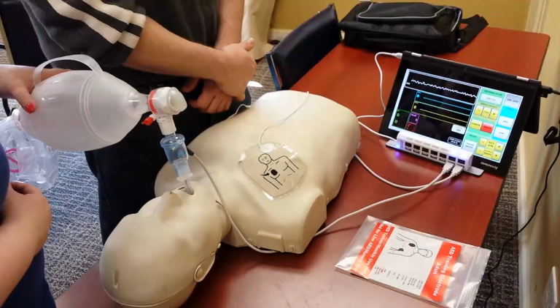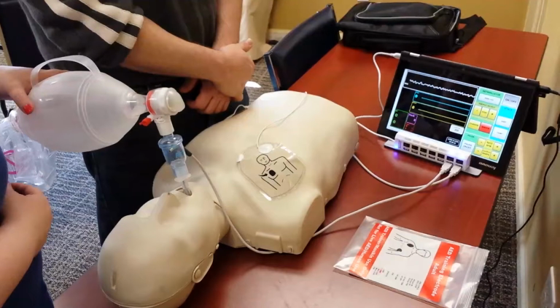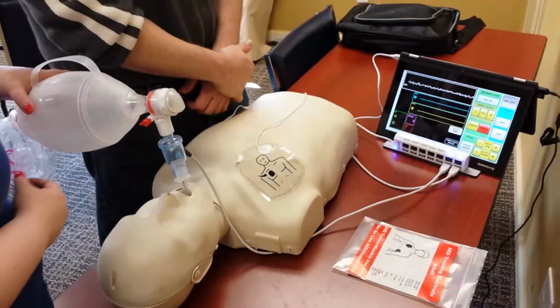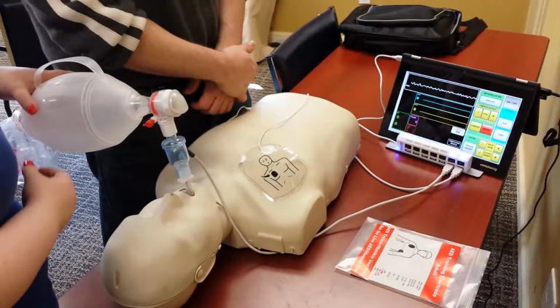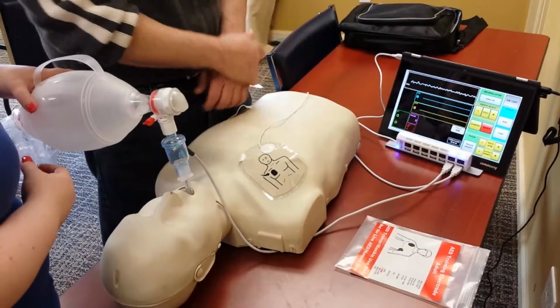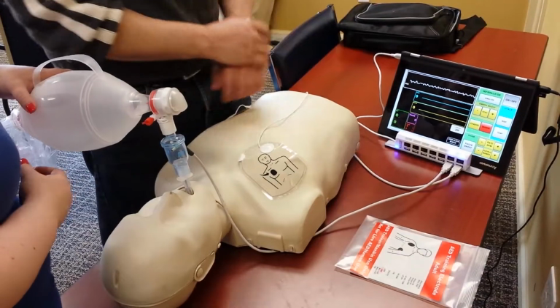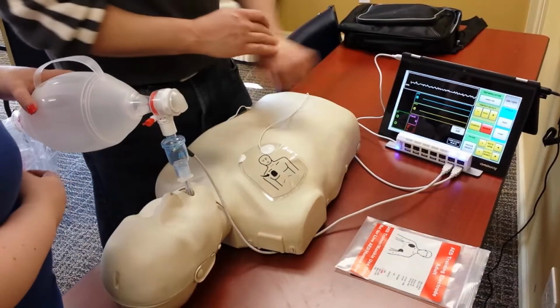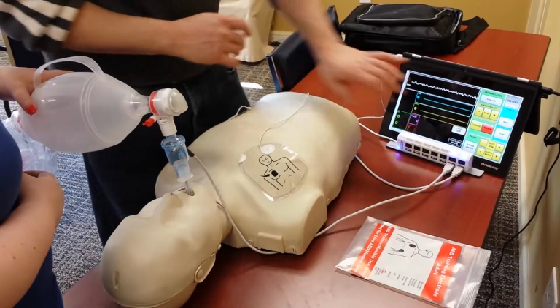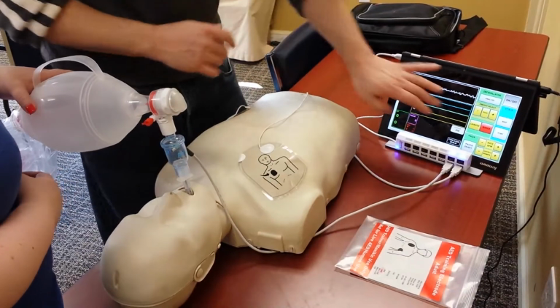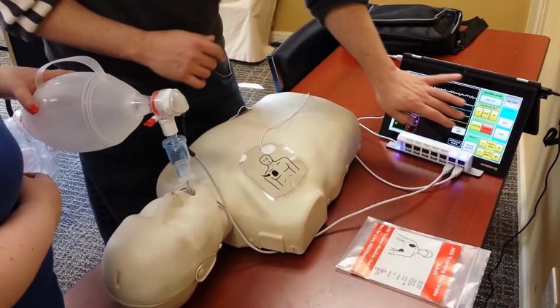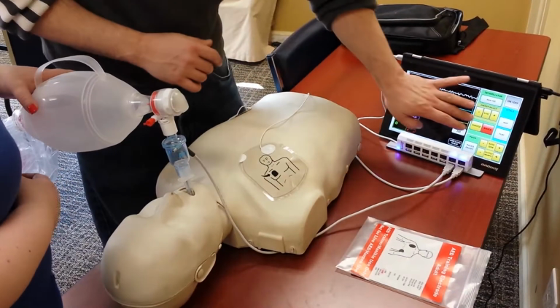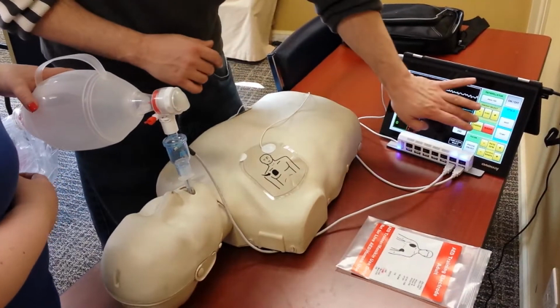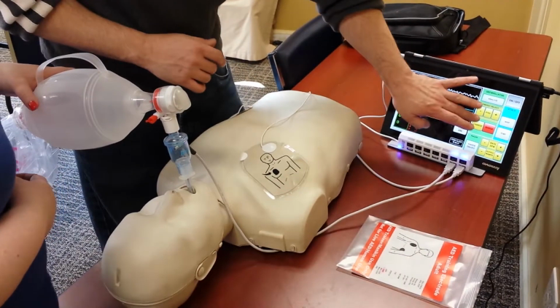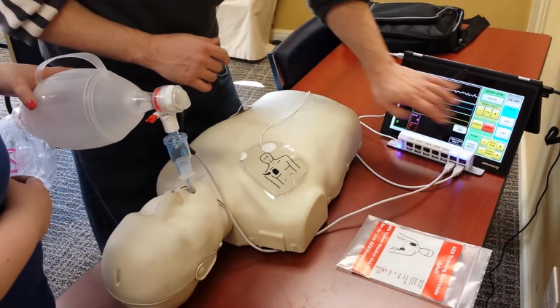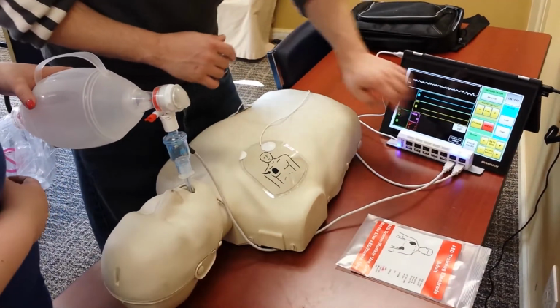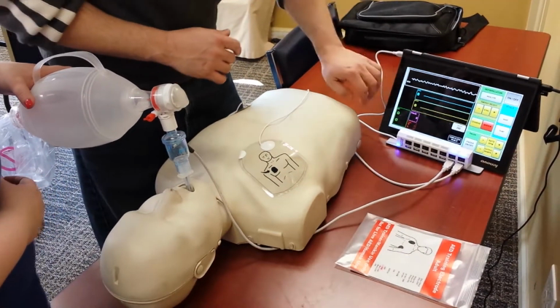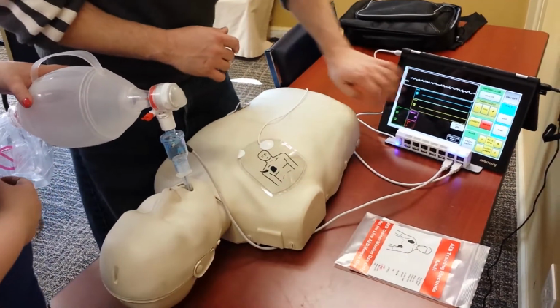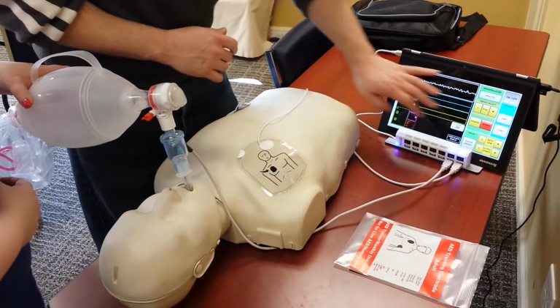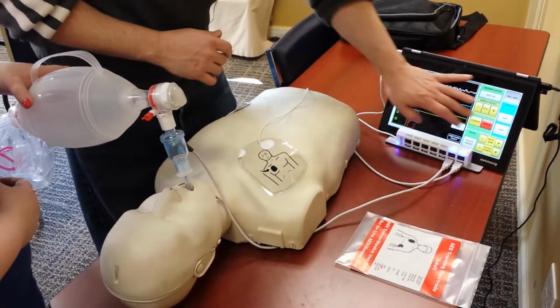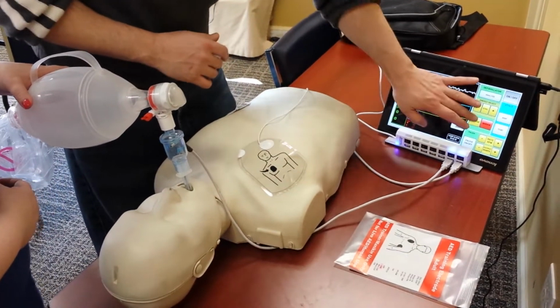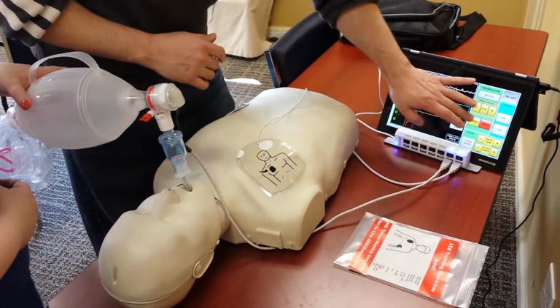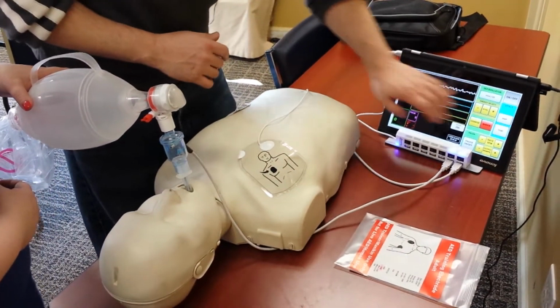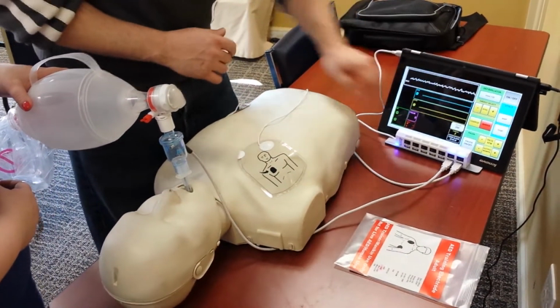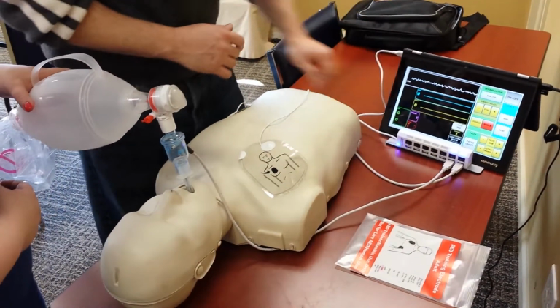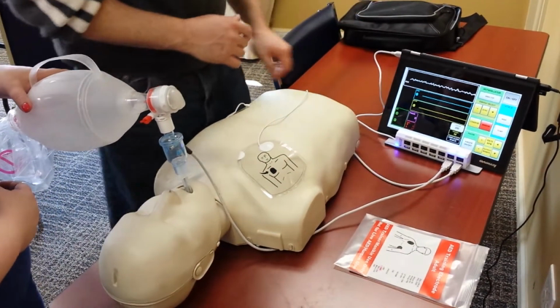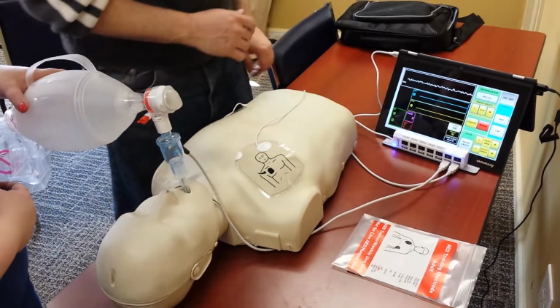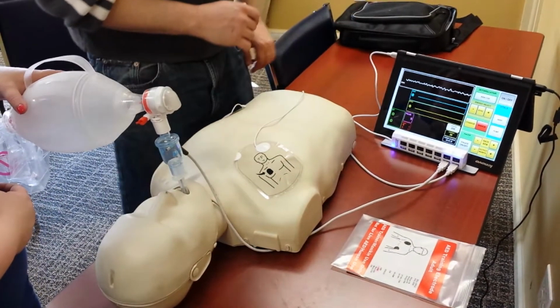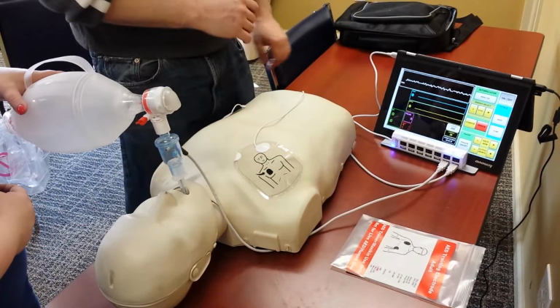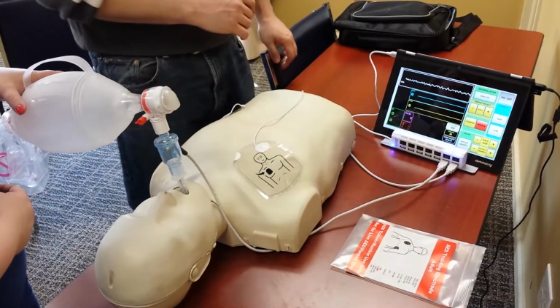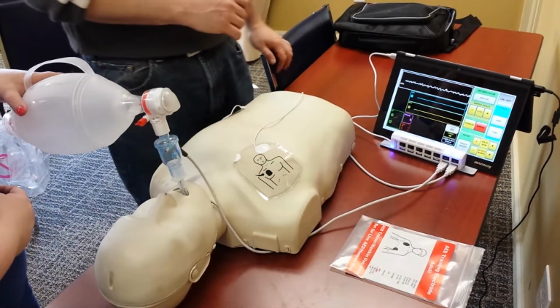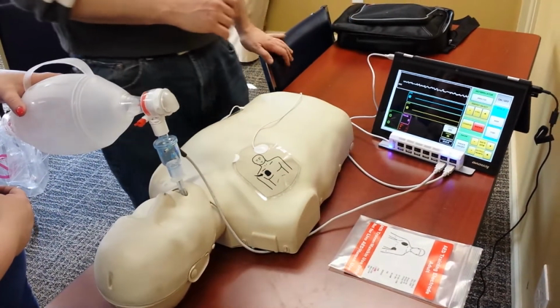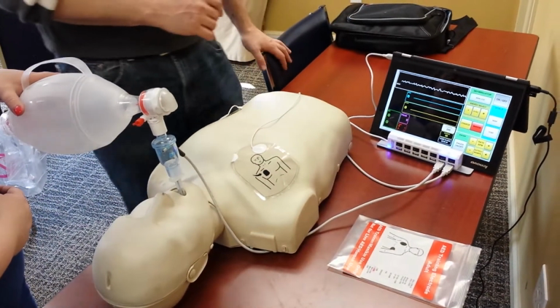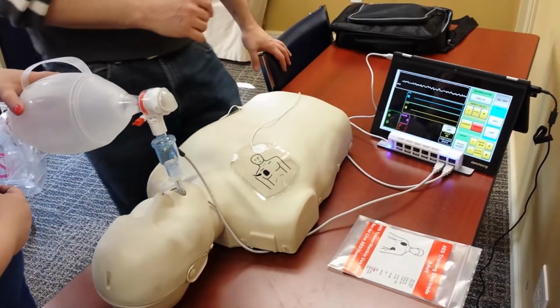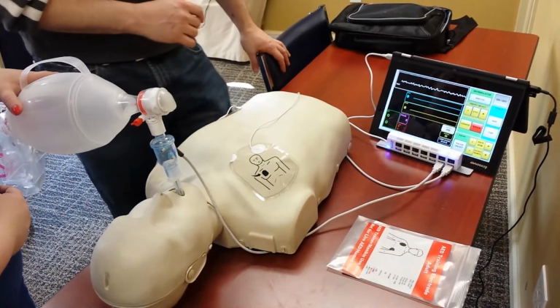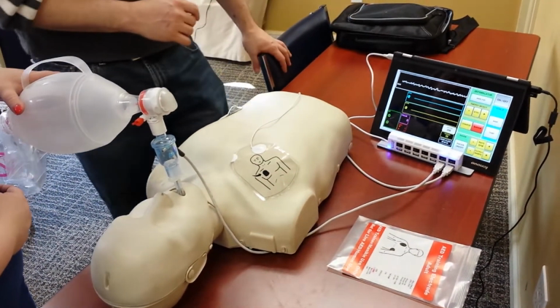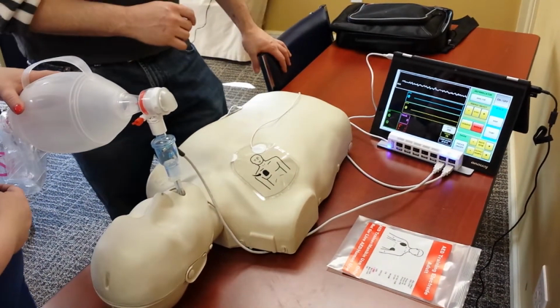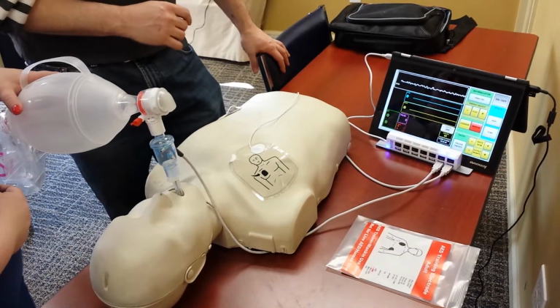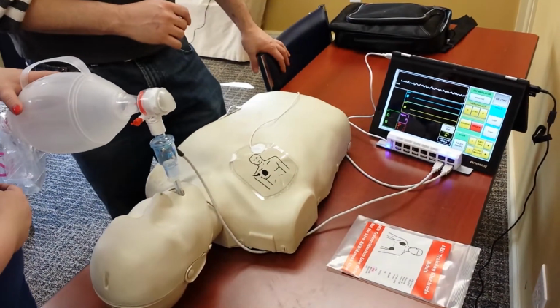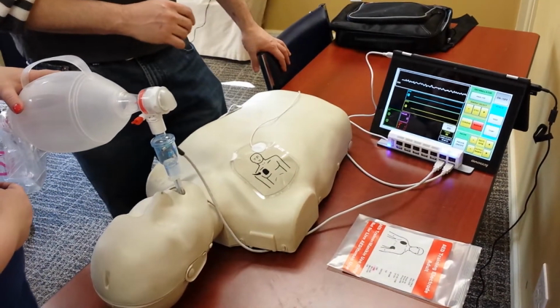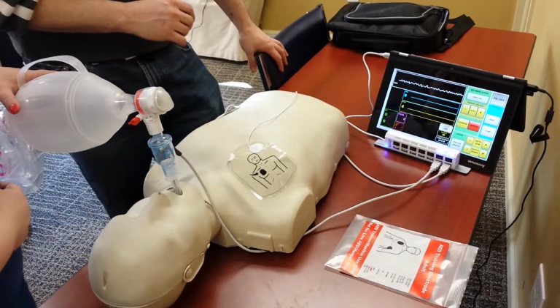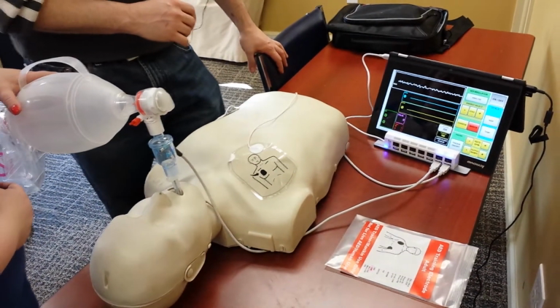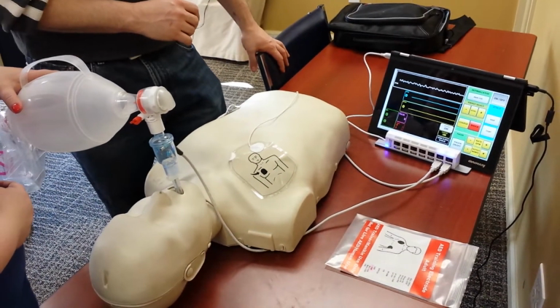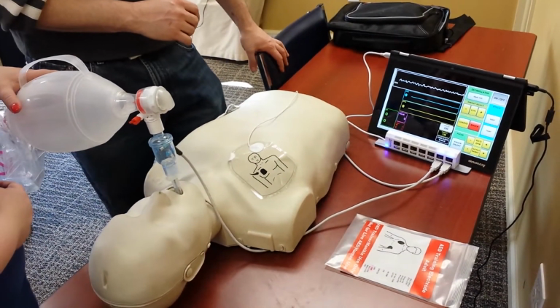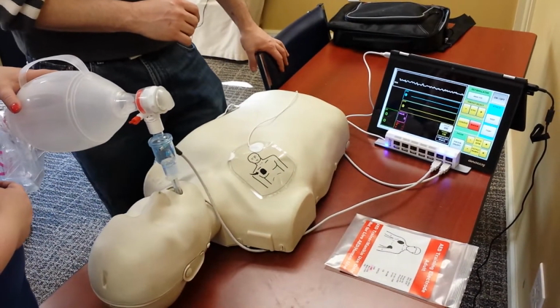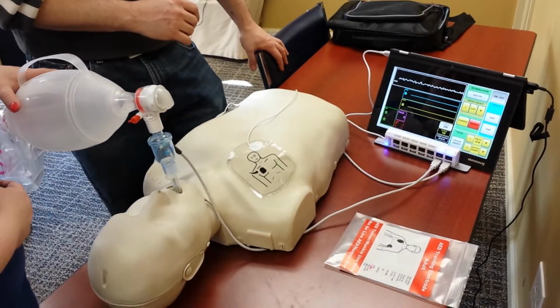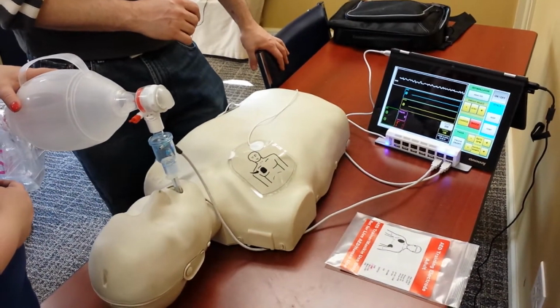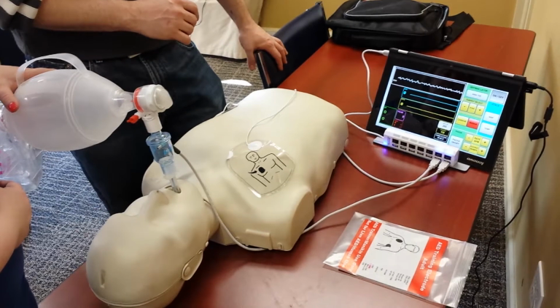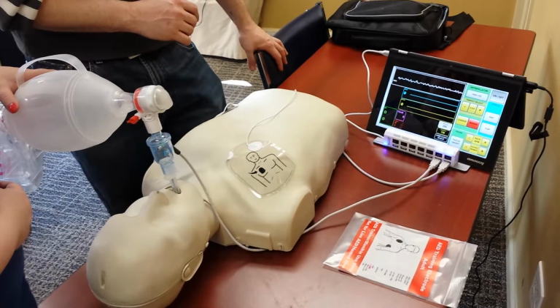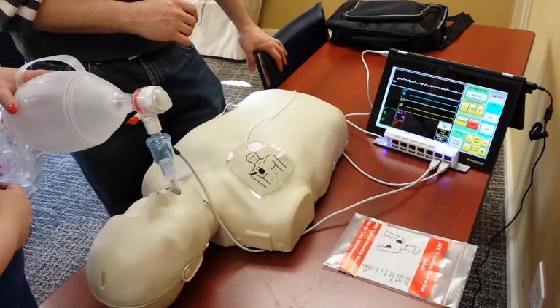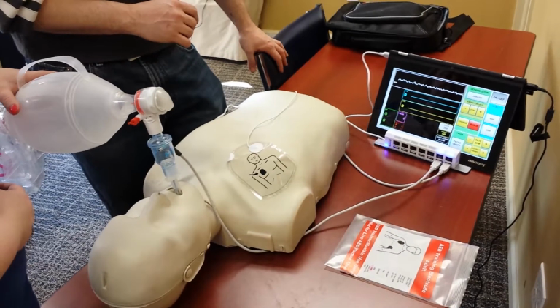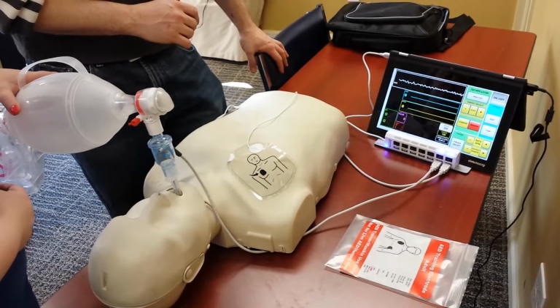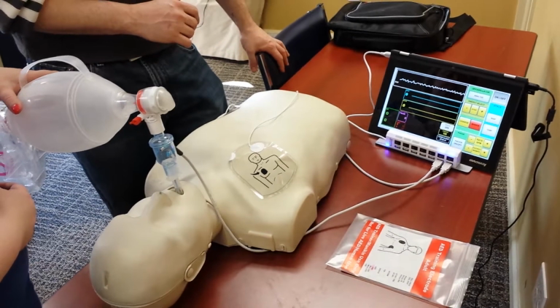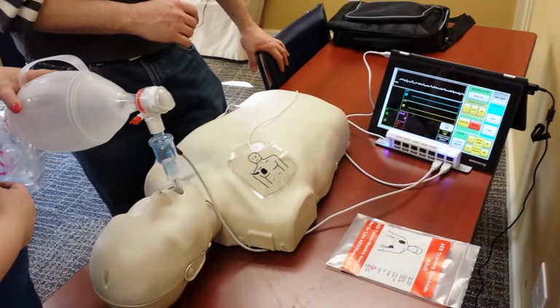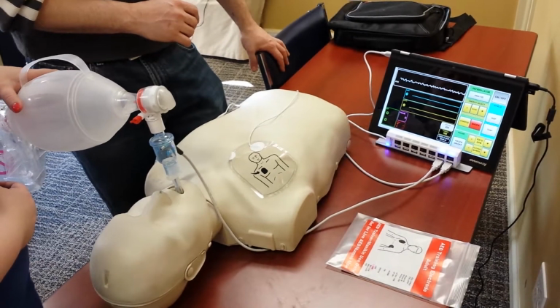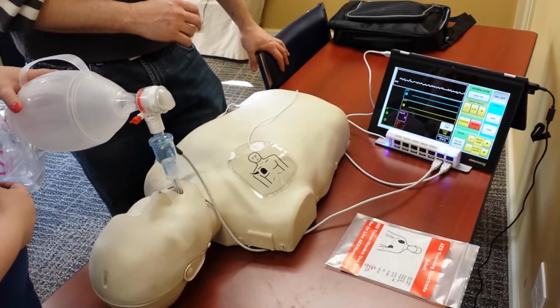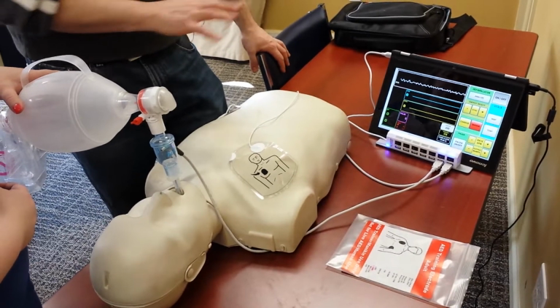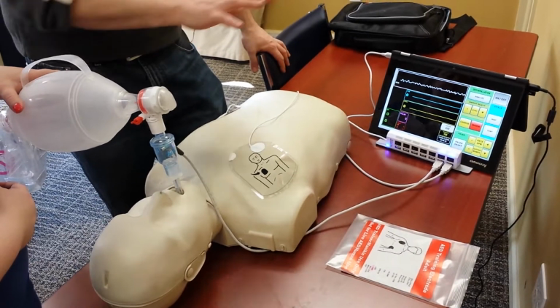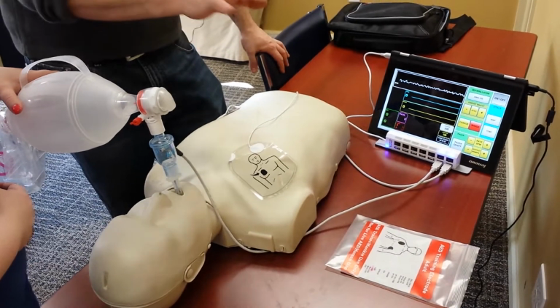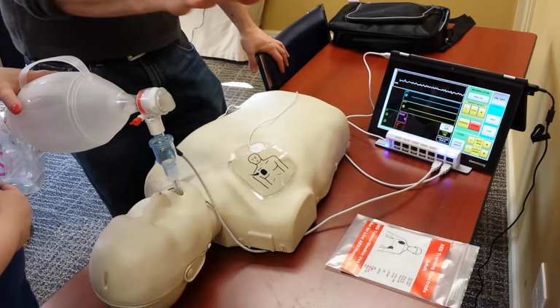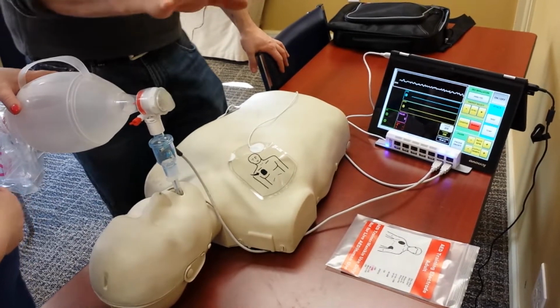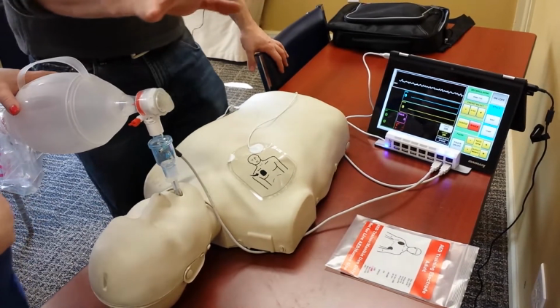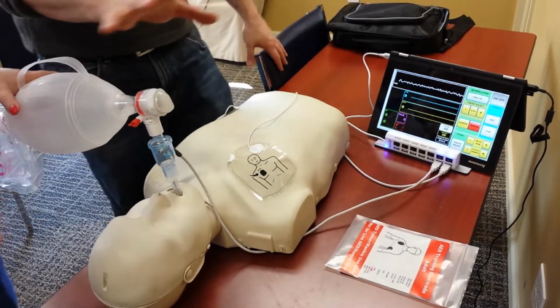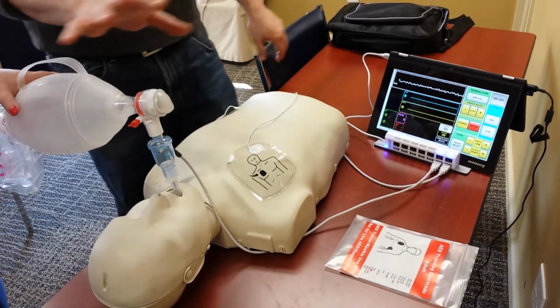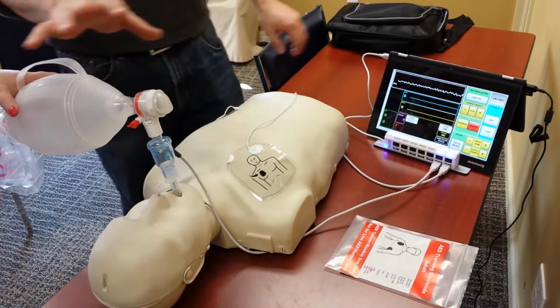Okay, we're charging. Charging. Stand clear. Everybody clear?